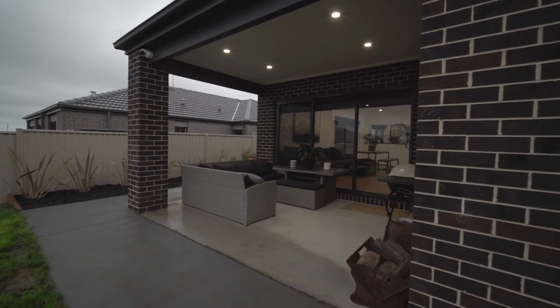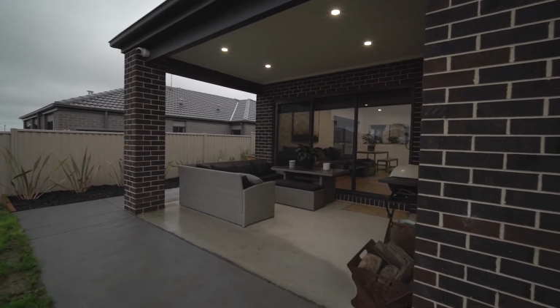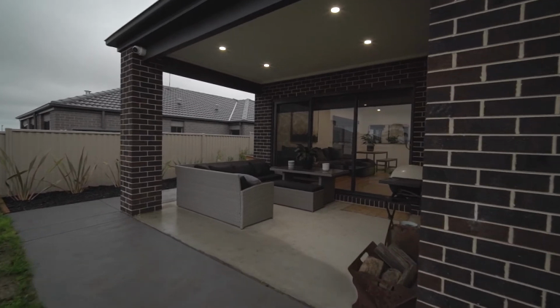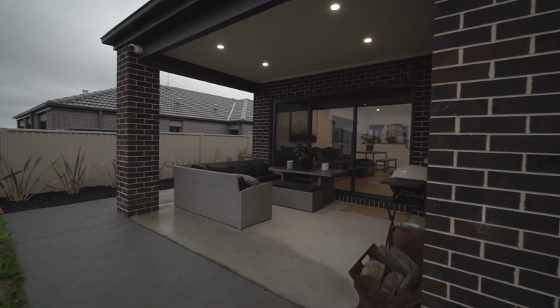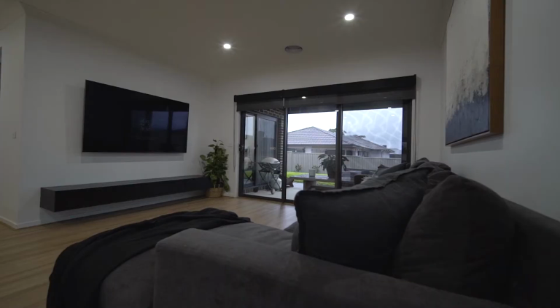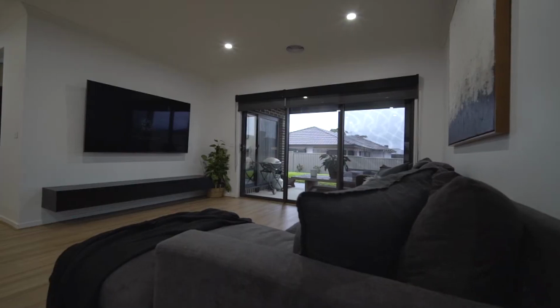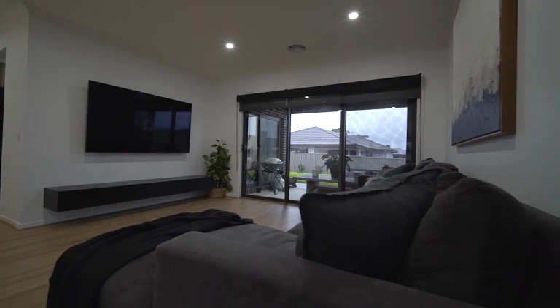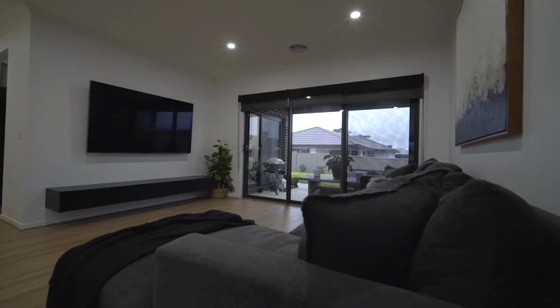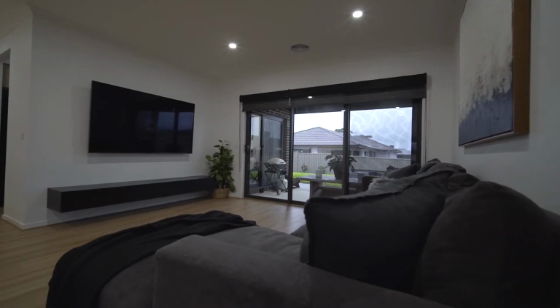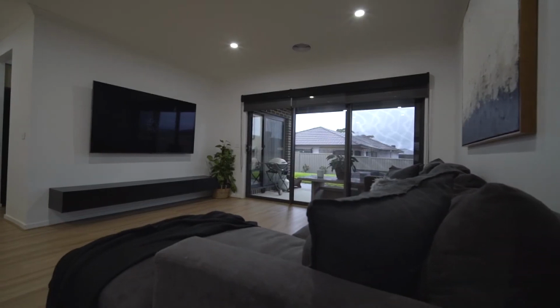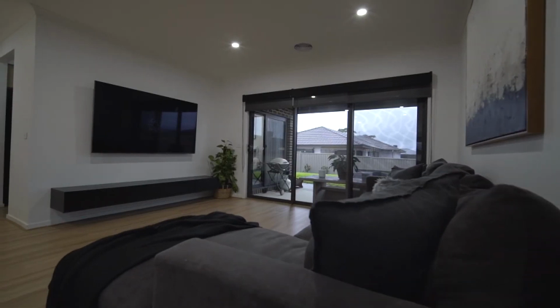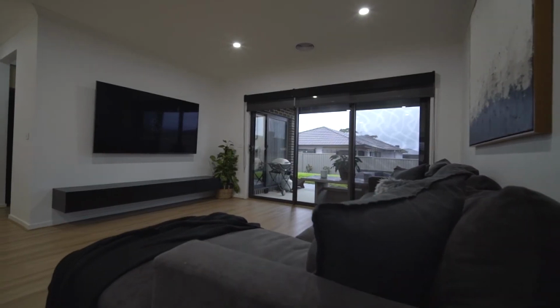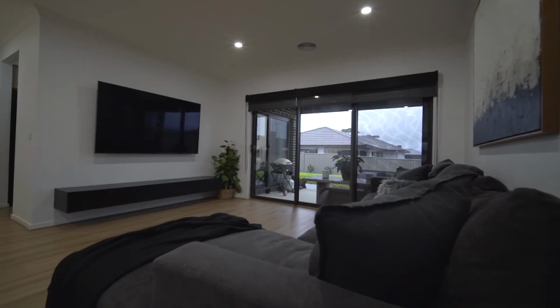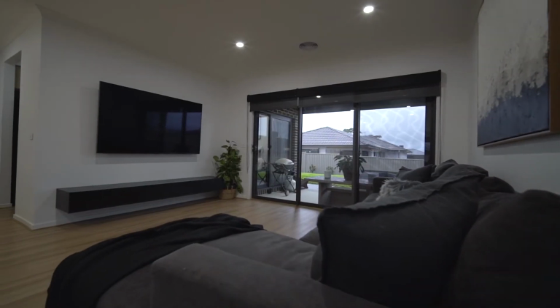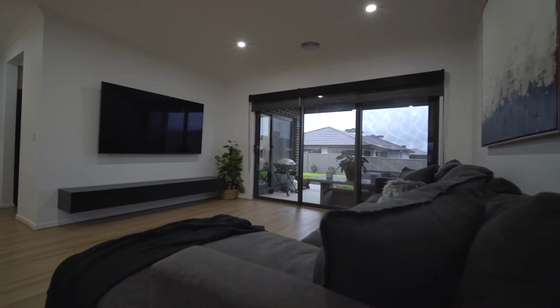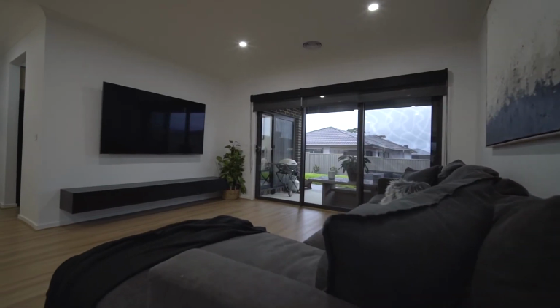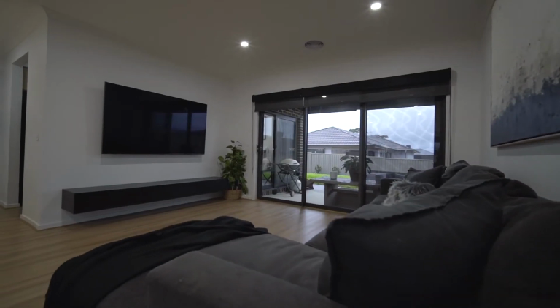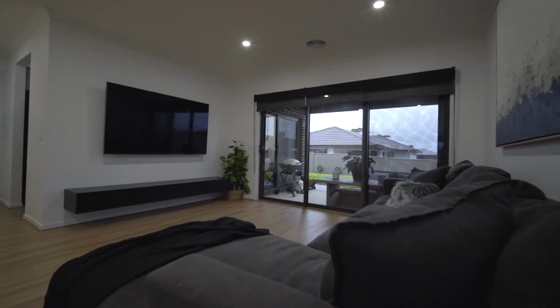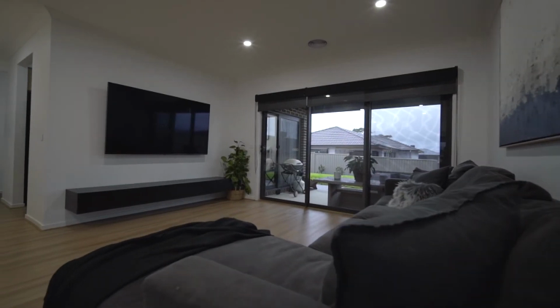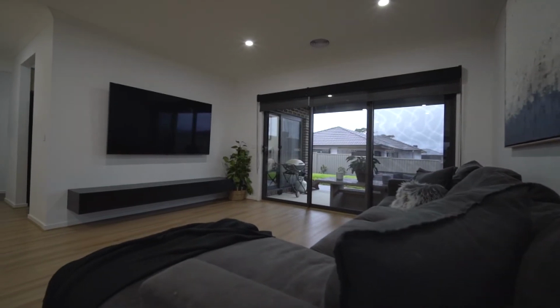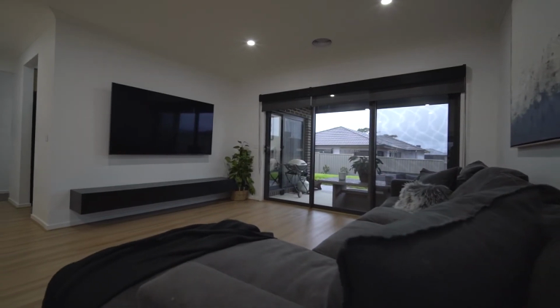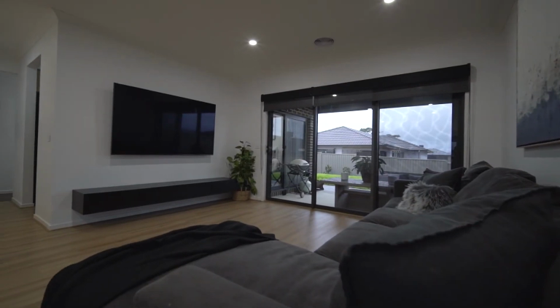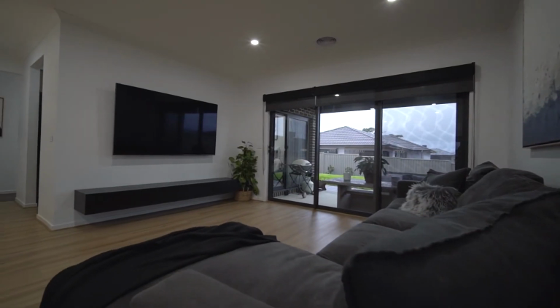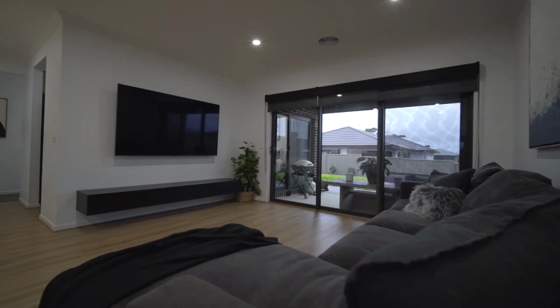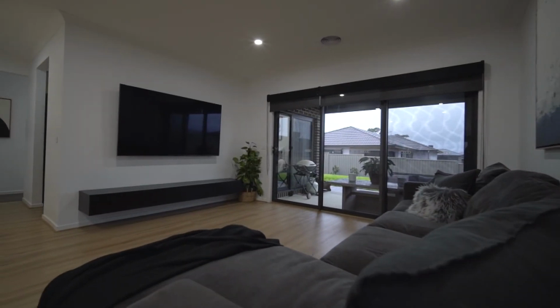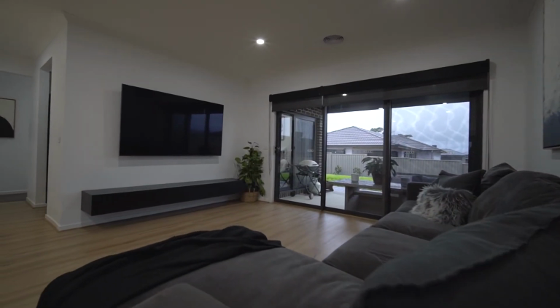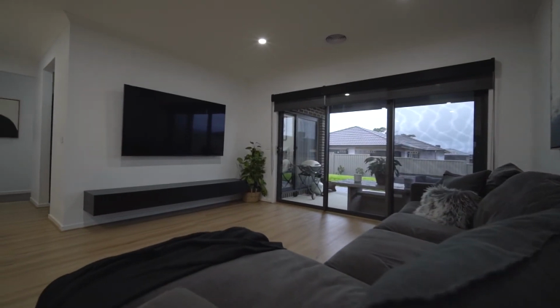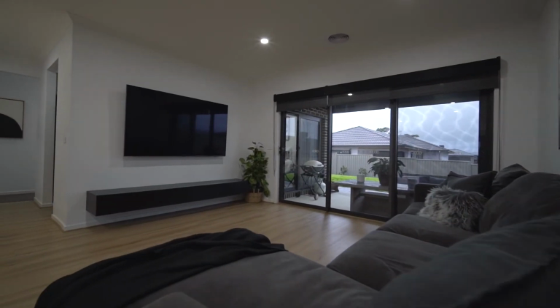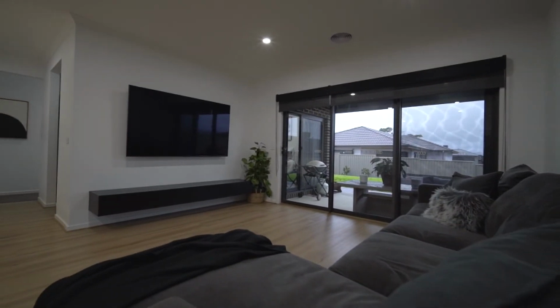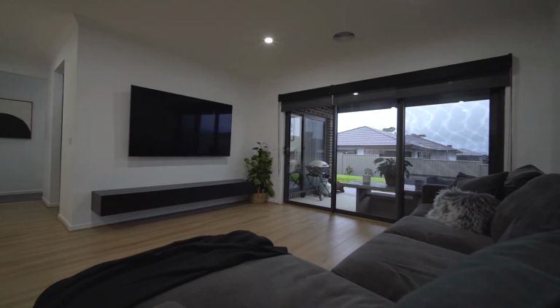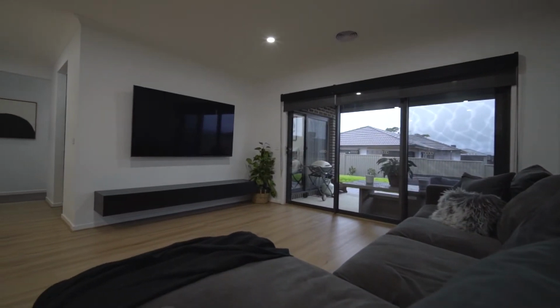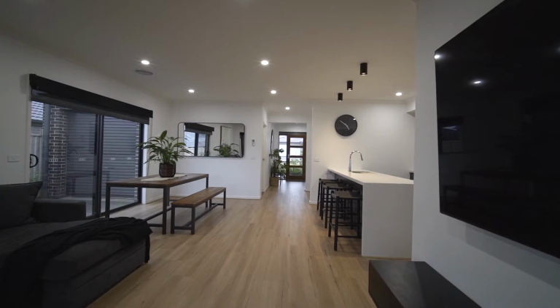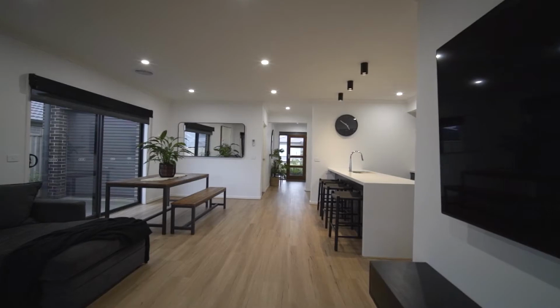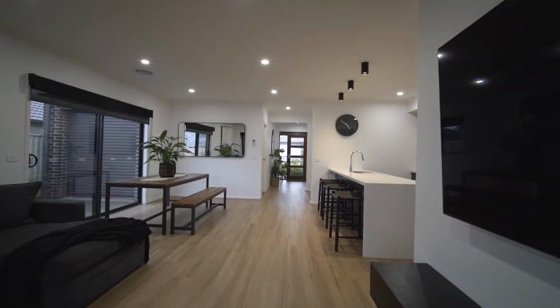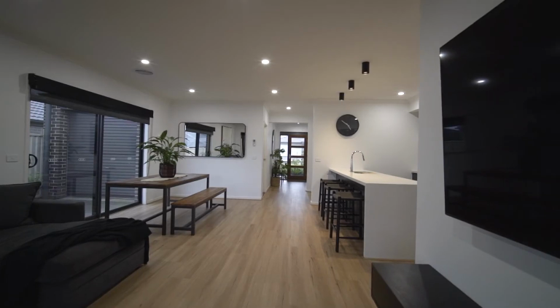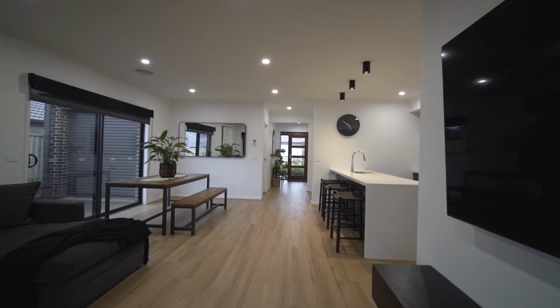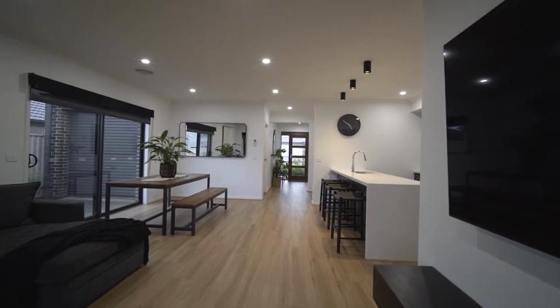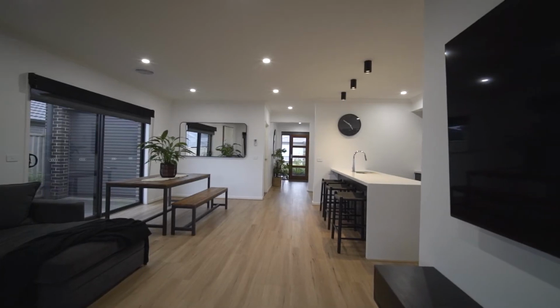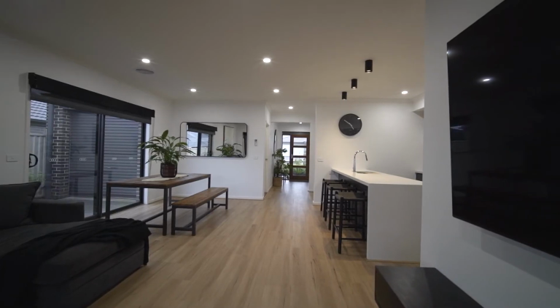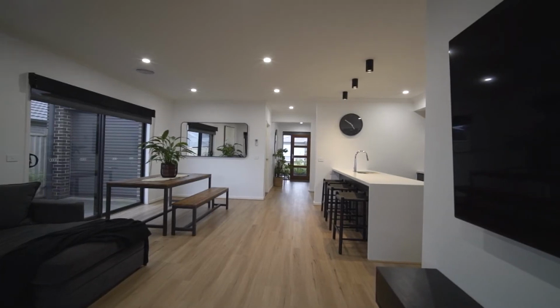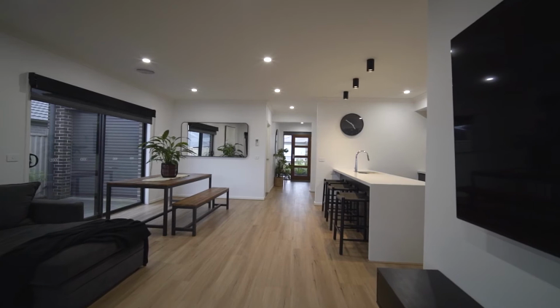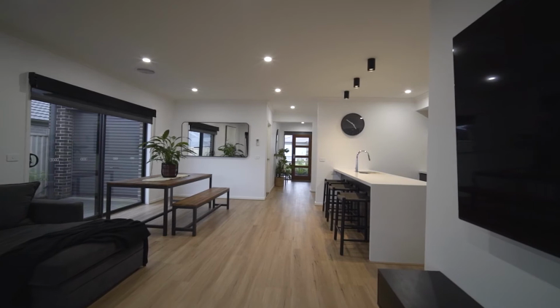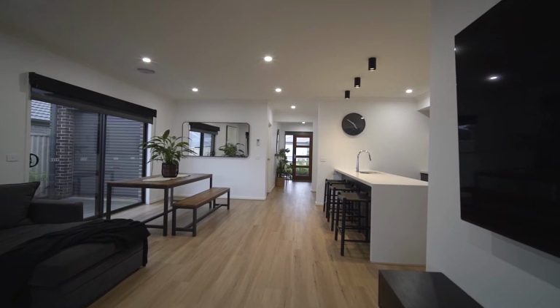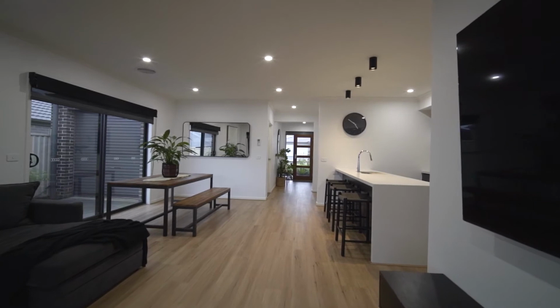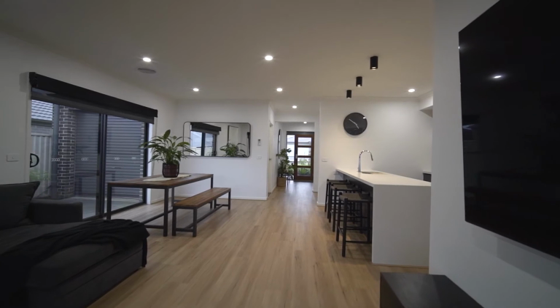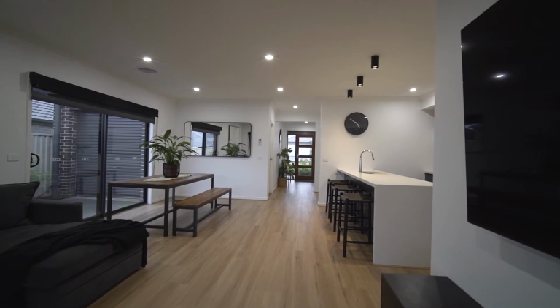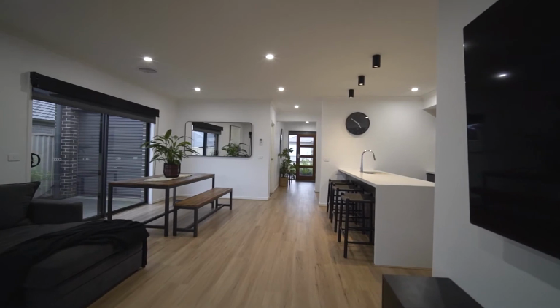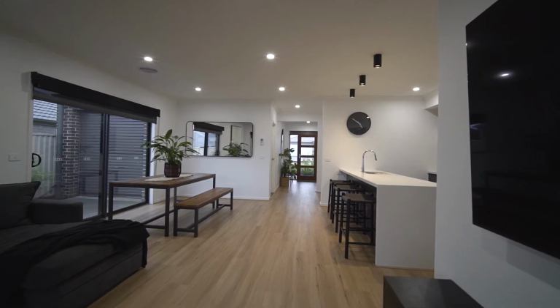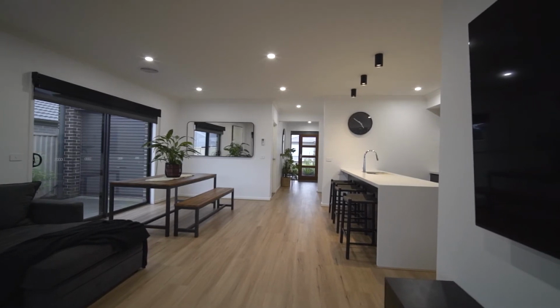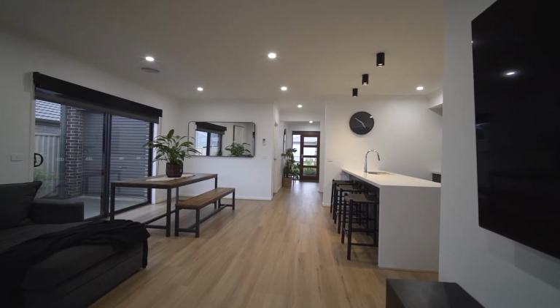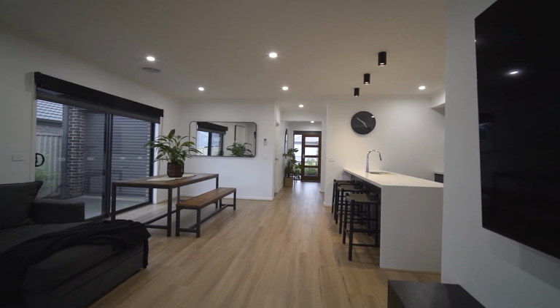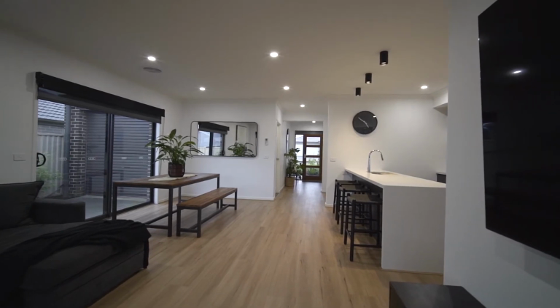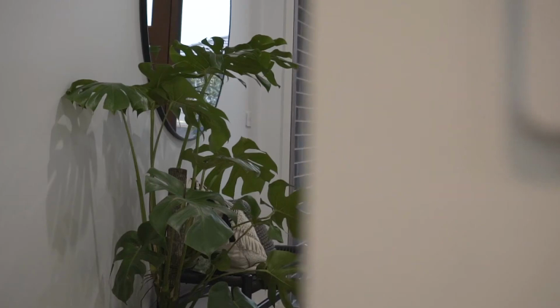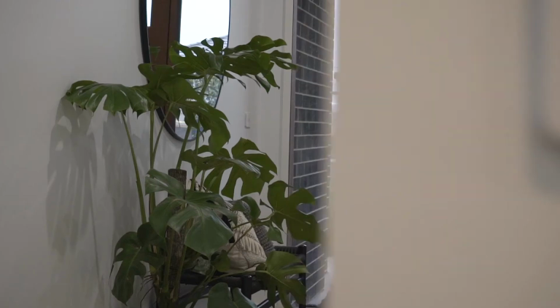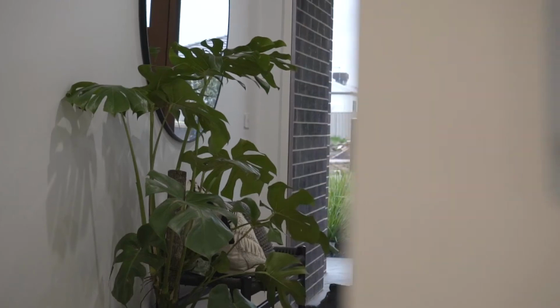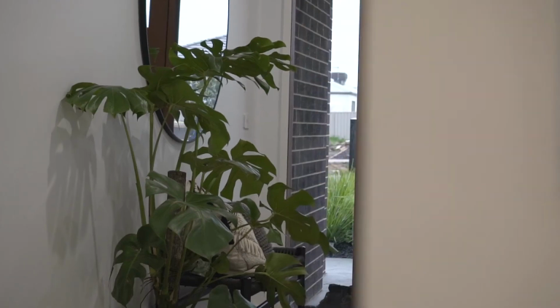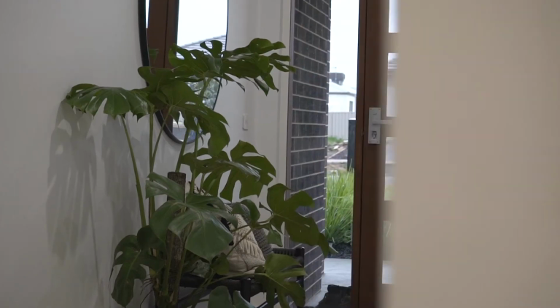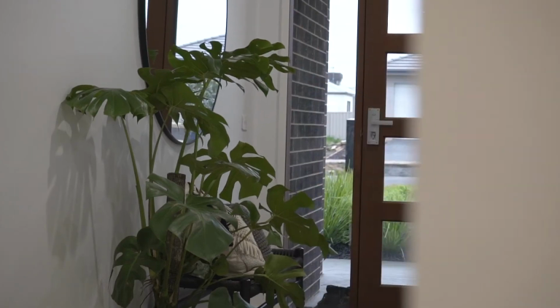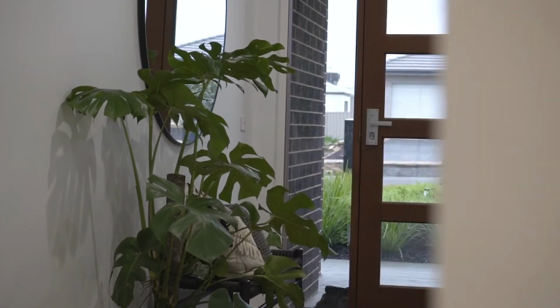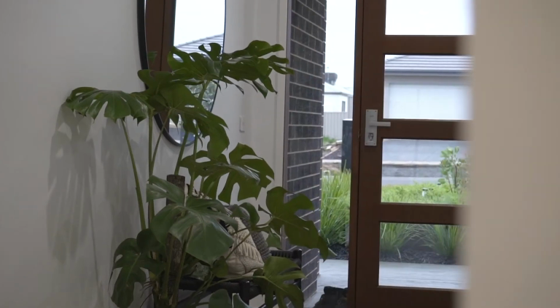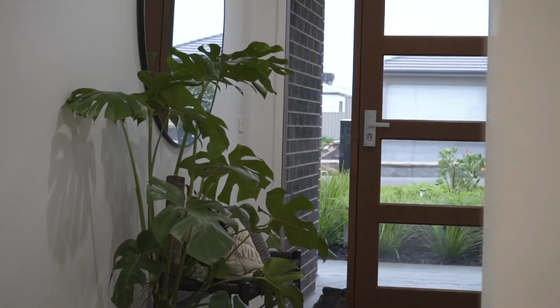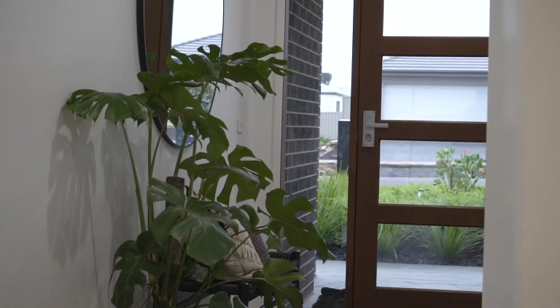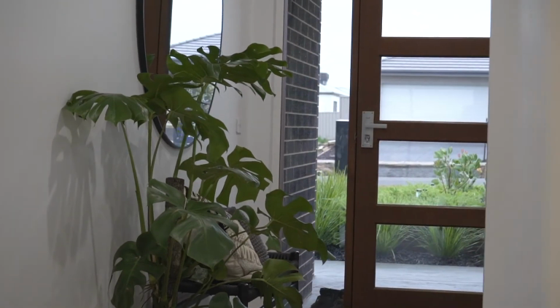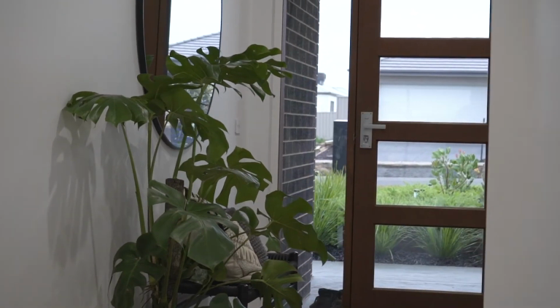Comfort is guaranteed with zoned natural gas heating and refrigerated cooling throughout, as well as double glazed windows on all bedroom windows.